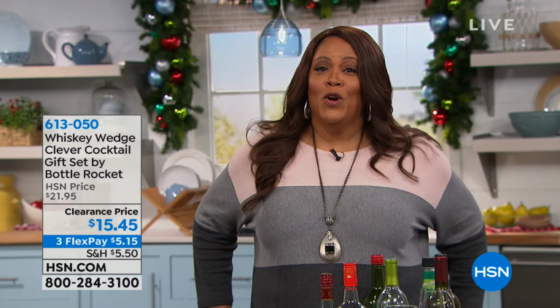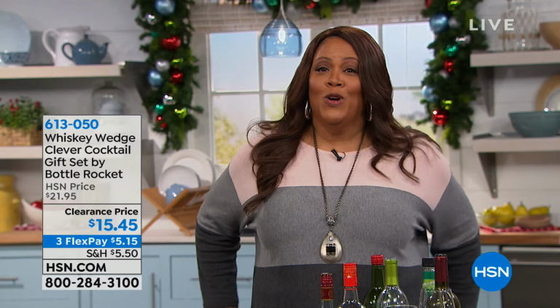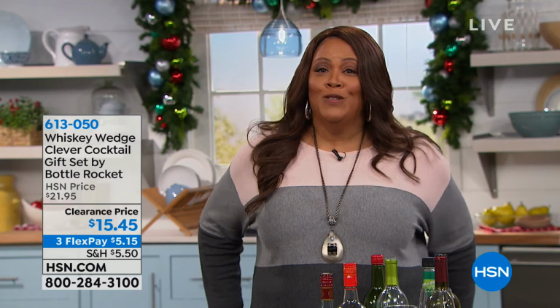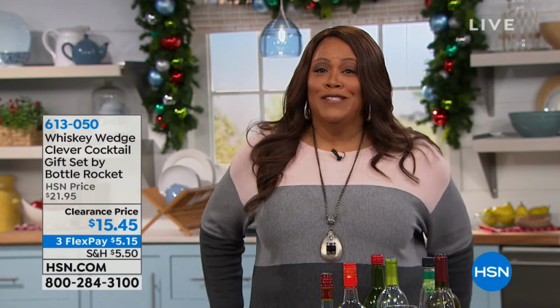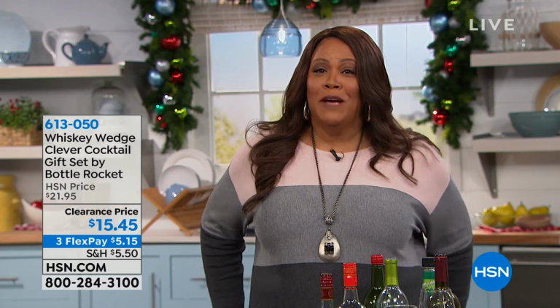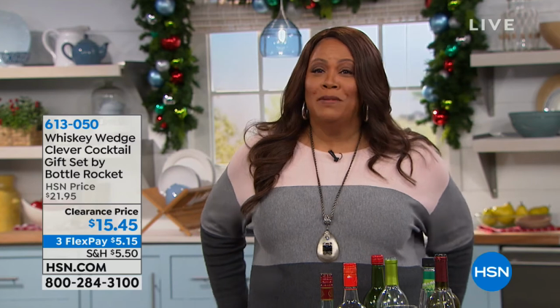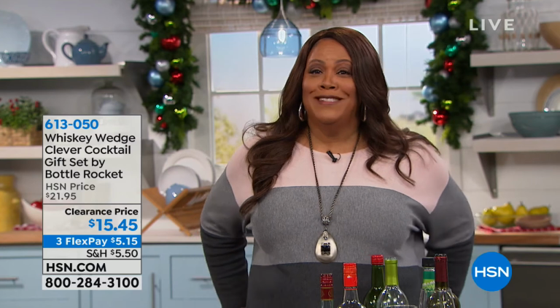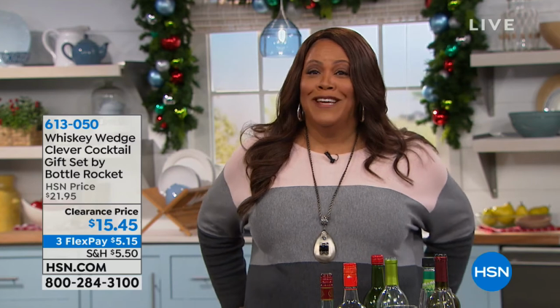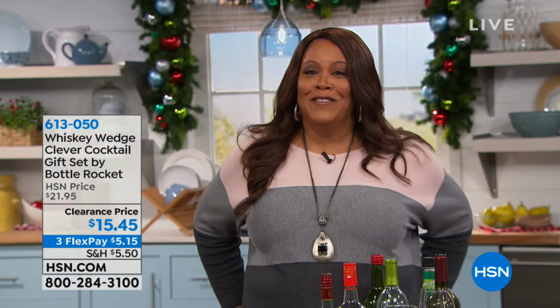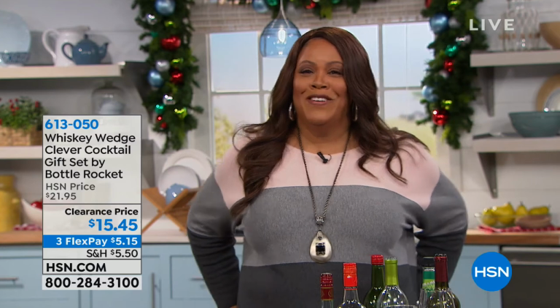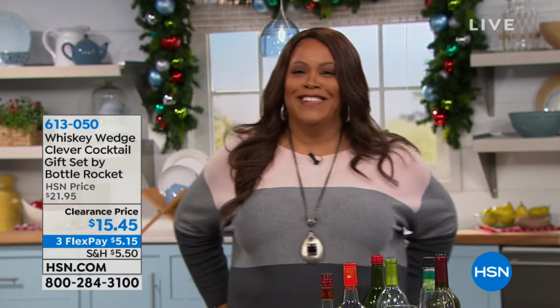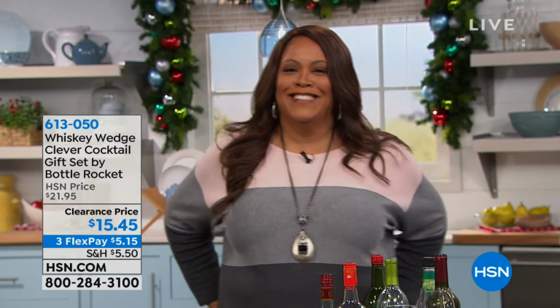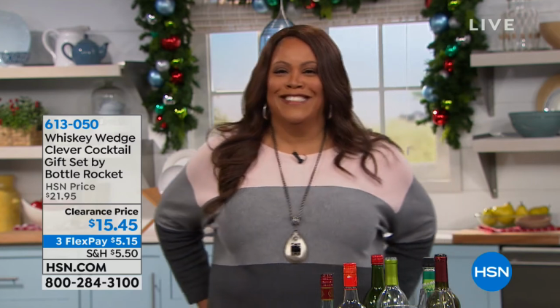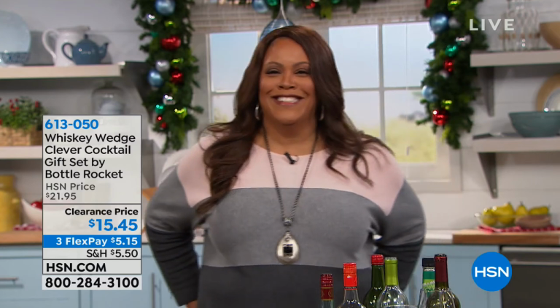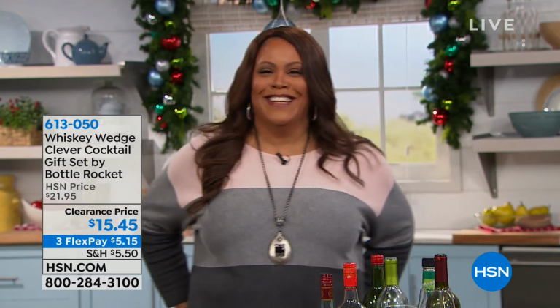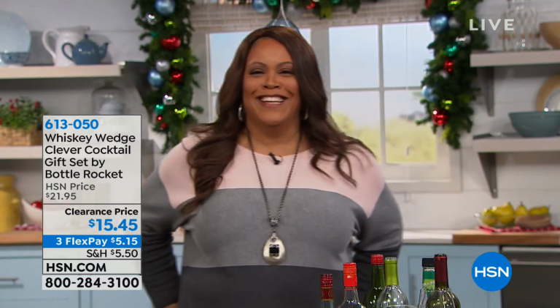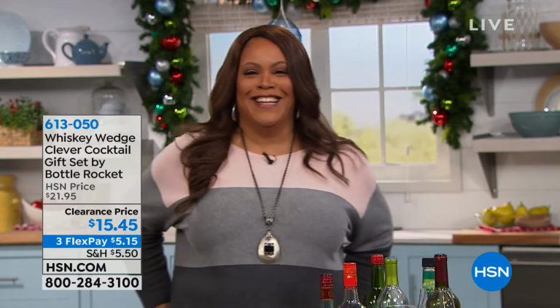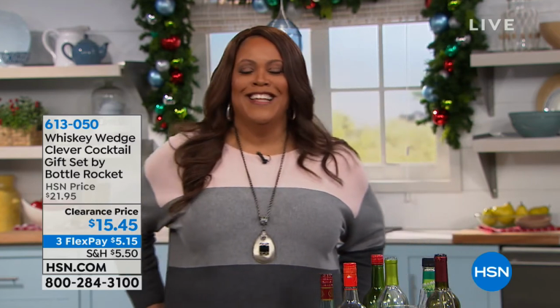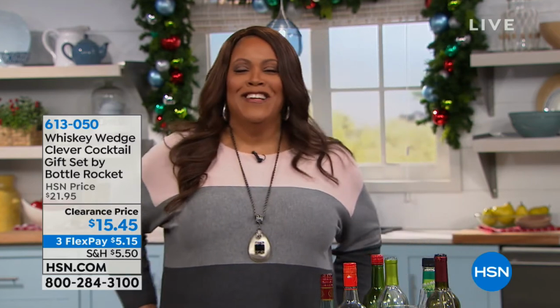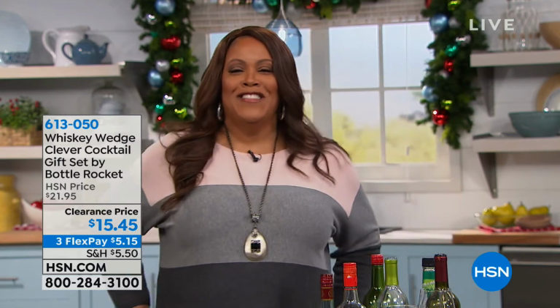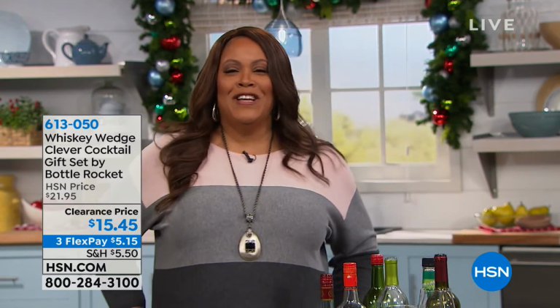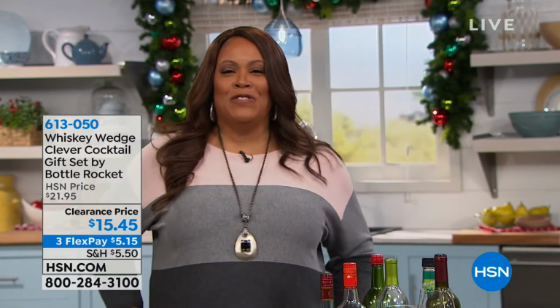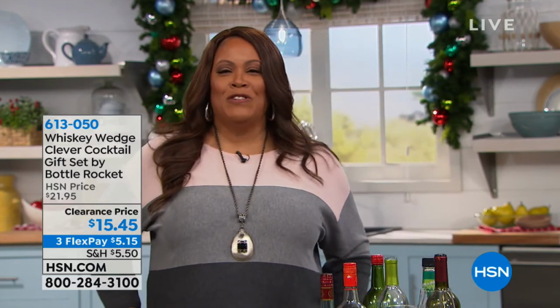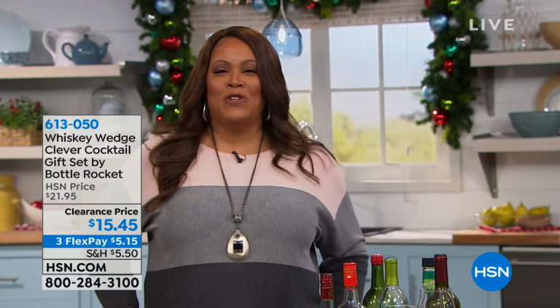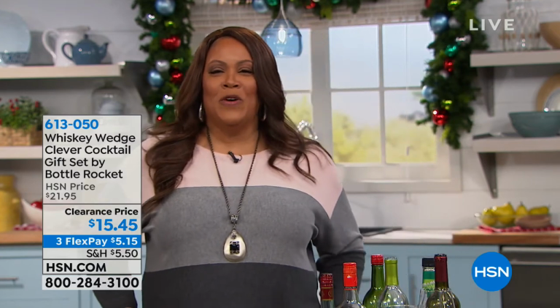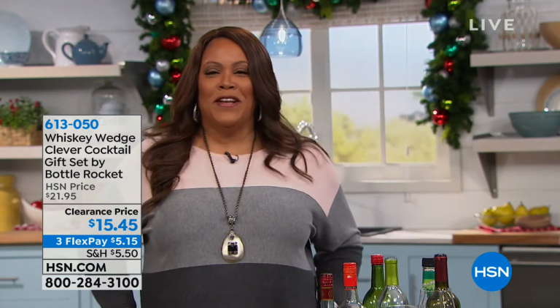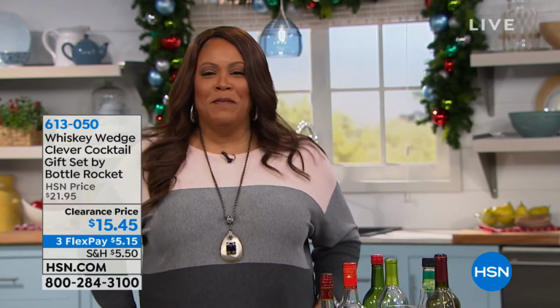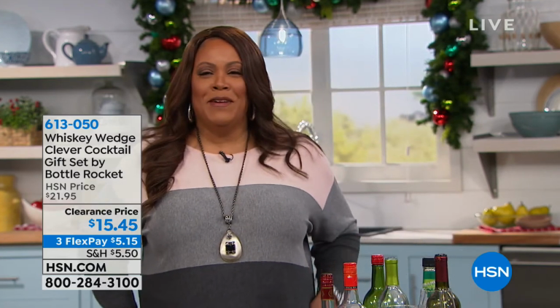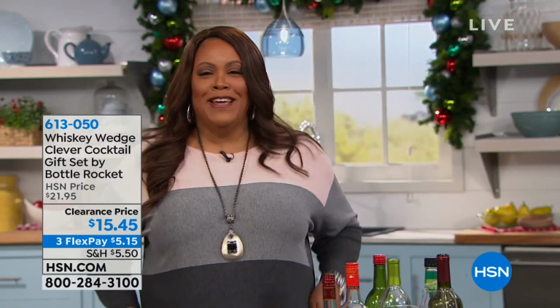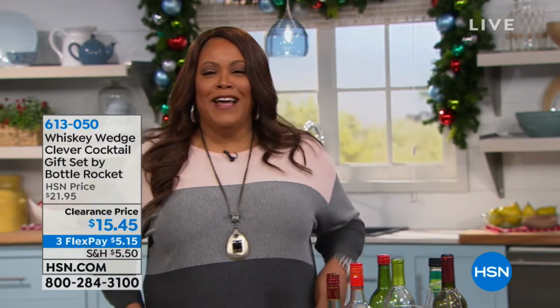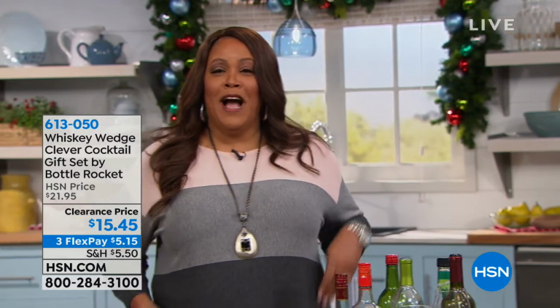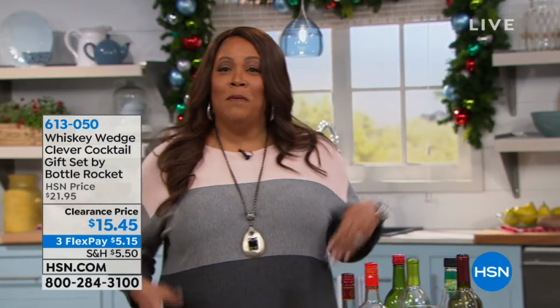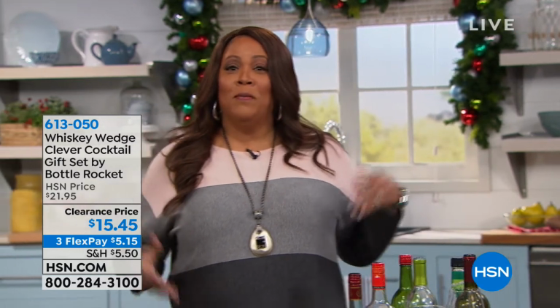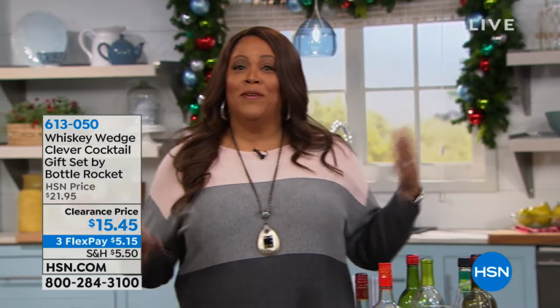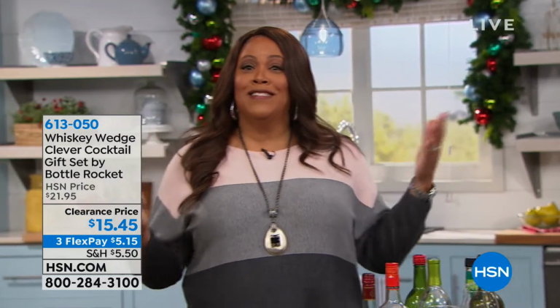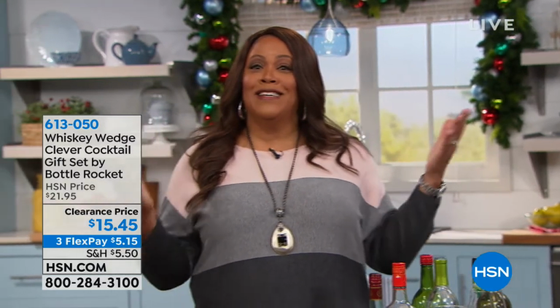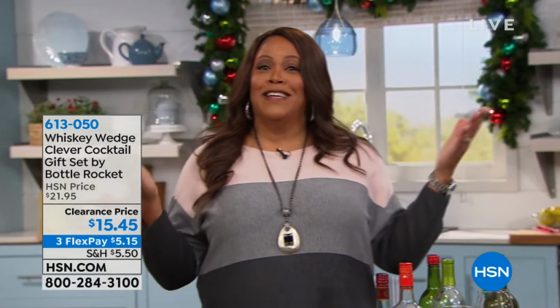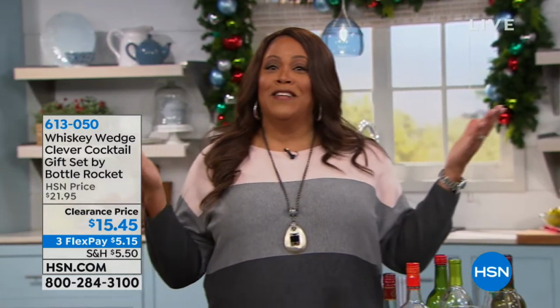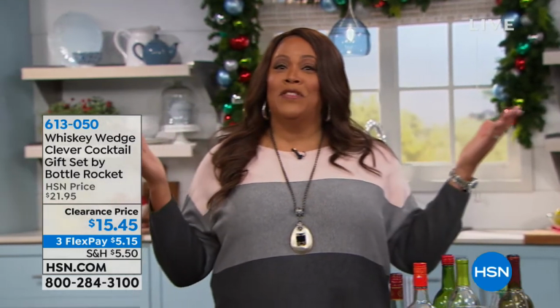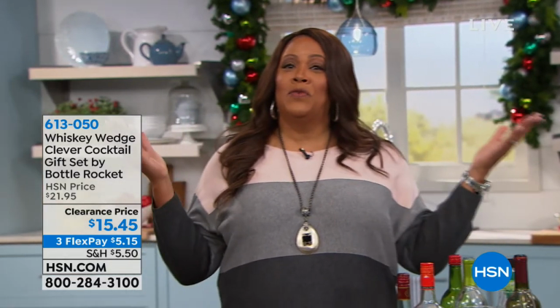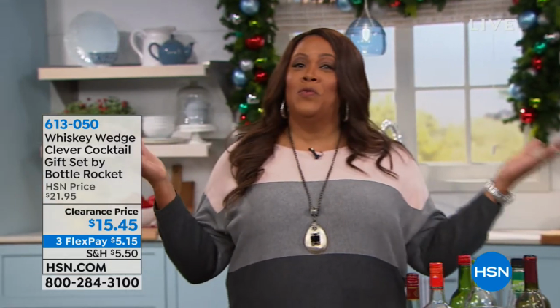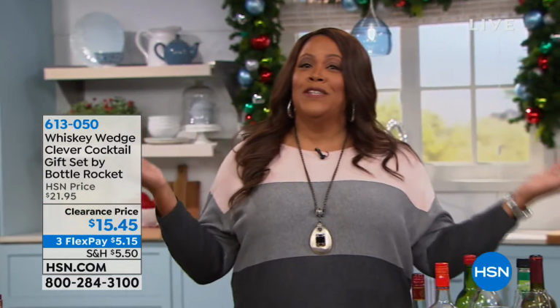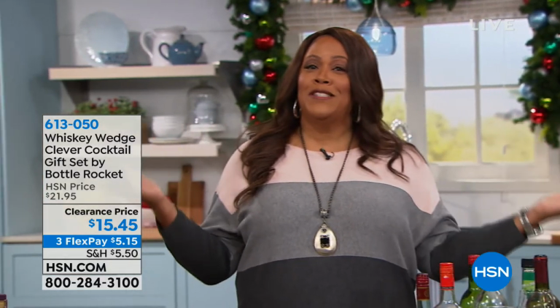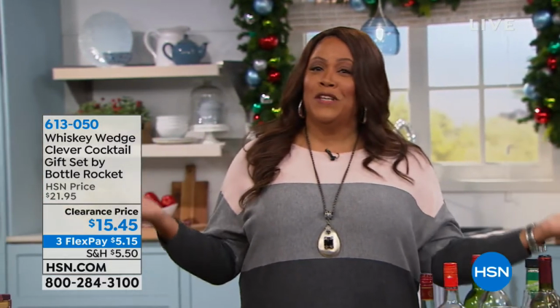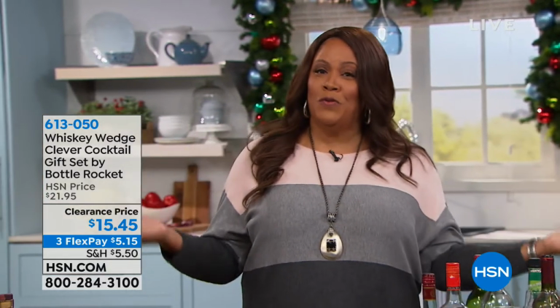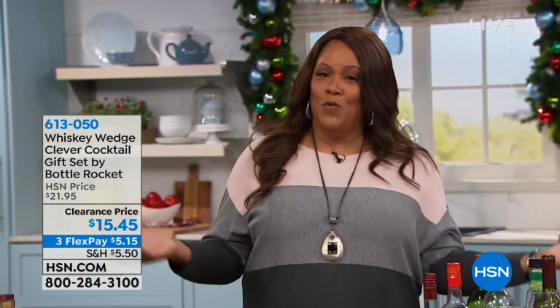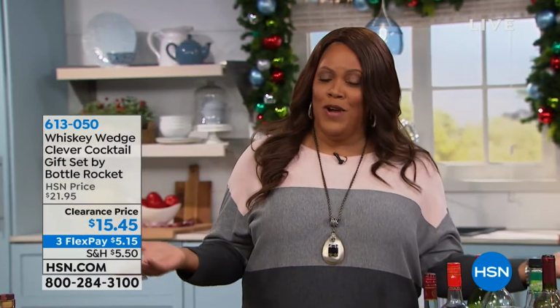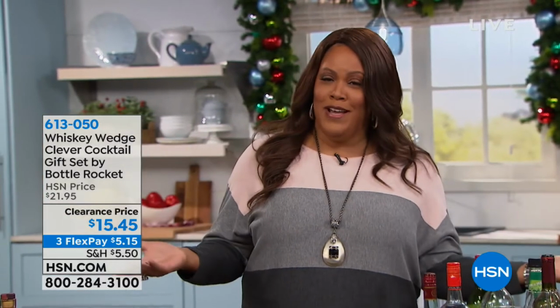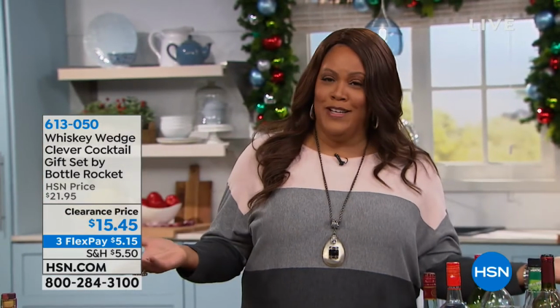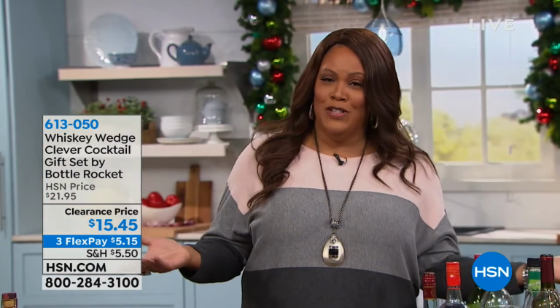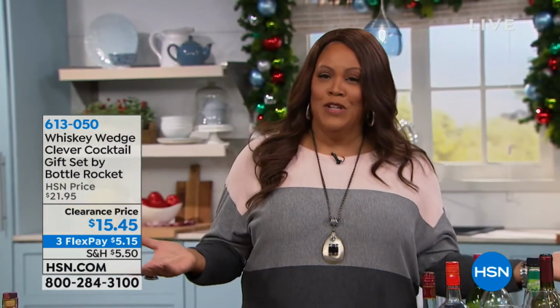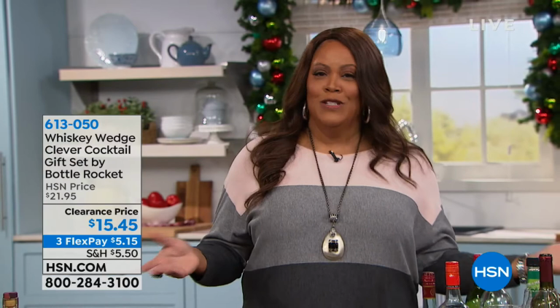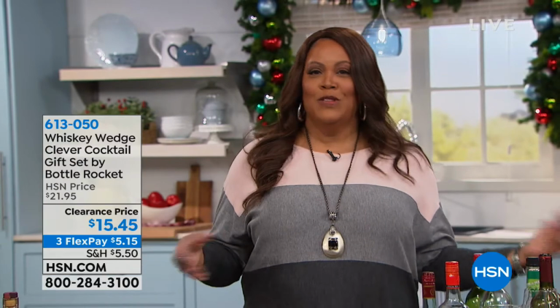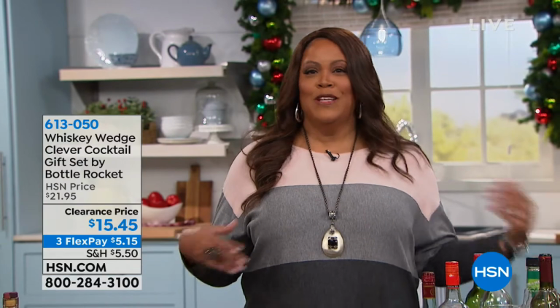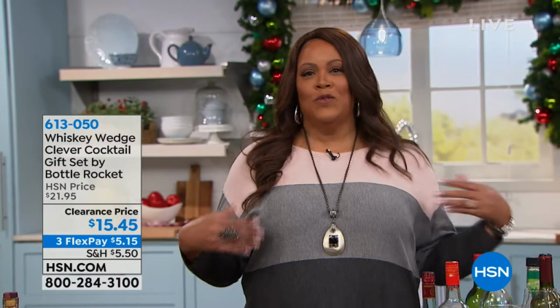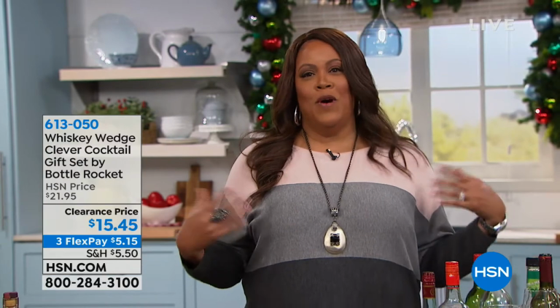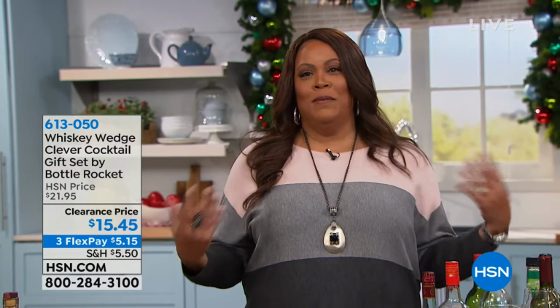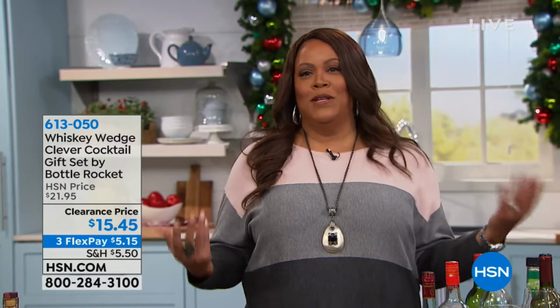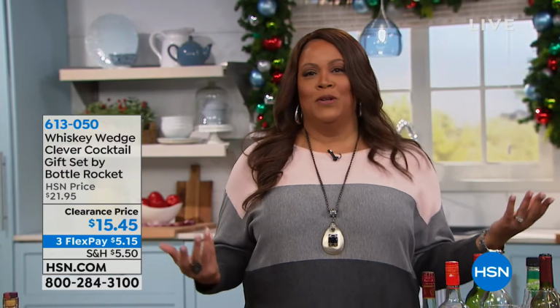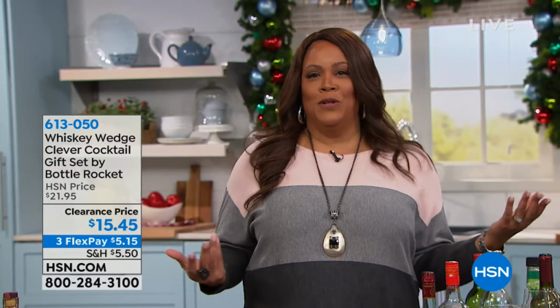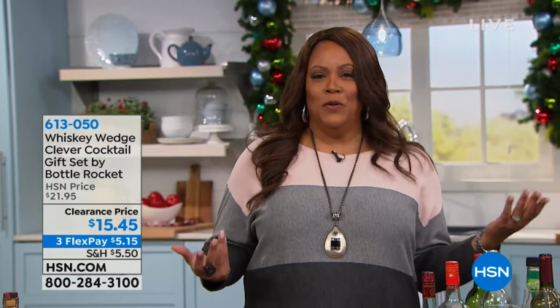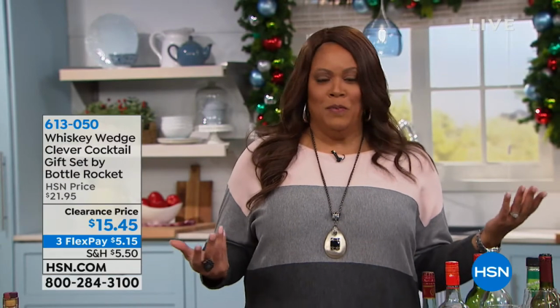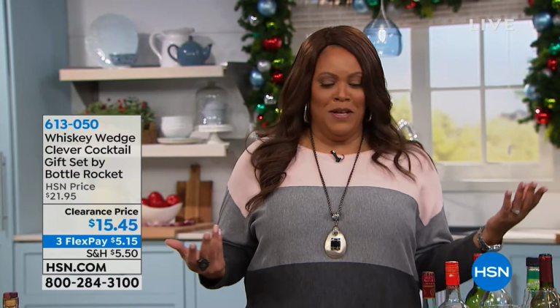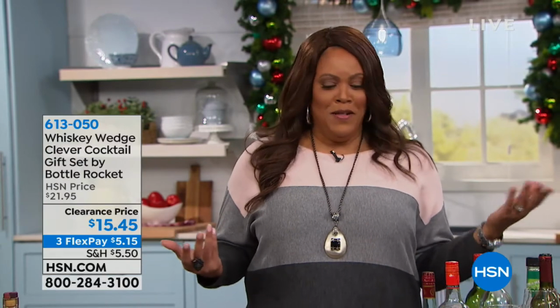I'm your host, Debbie Dittman. Thanks for joining me. I'm presenting the Whiskey Wedge, so that's why I'm a little loopy.